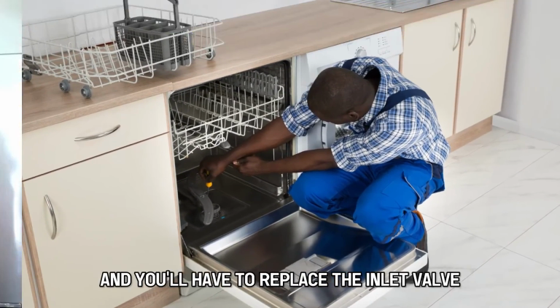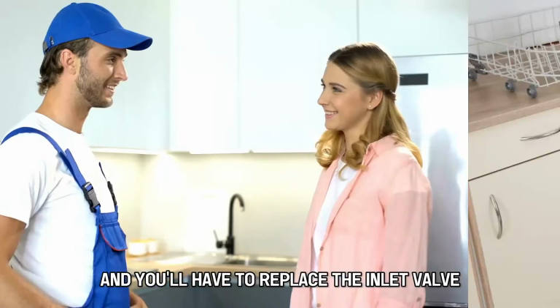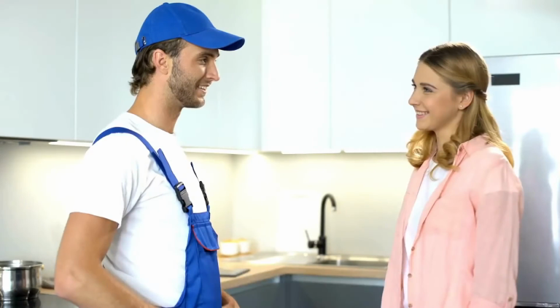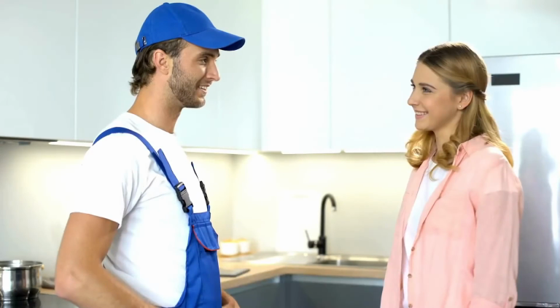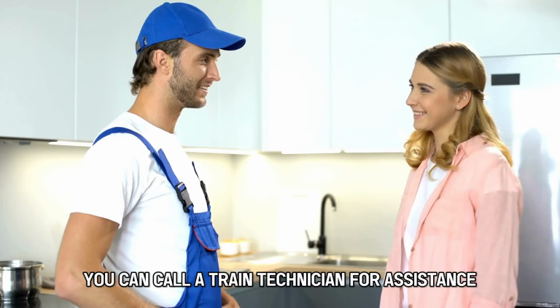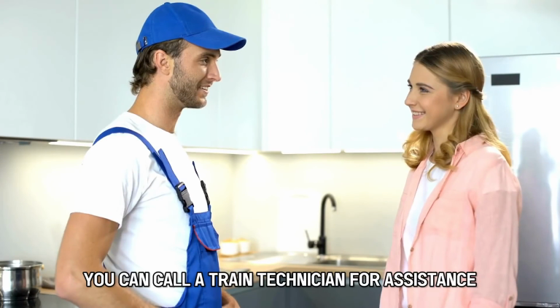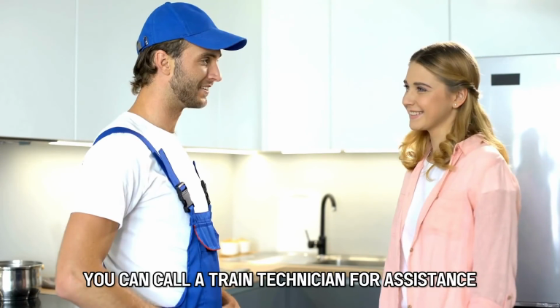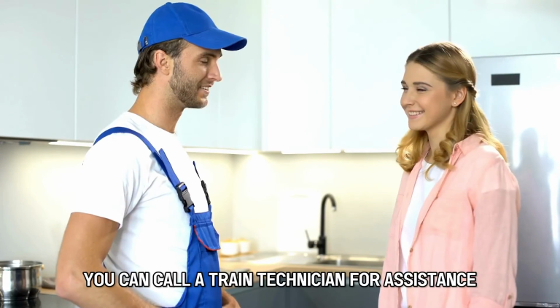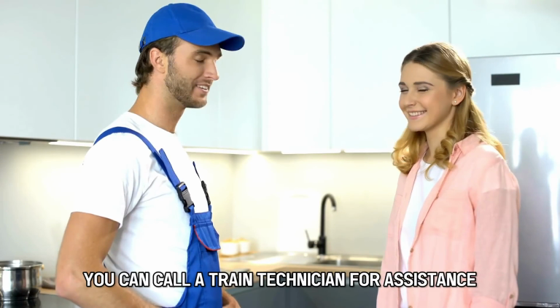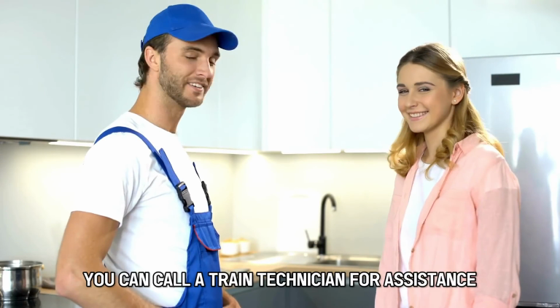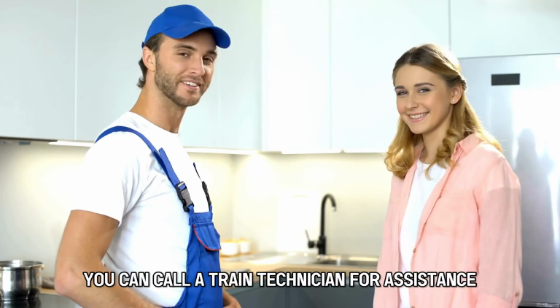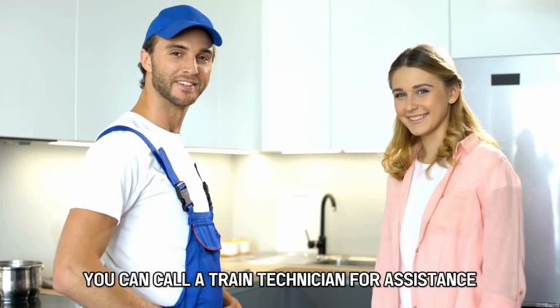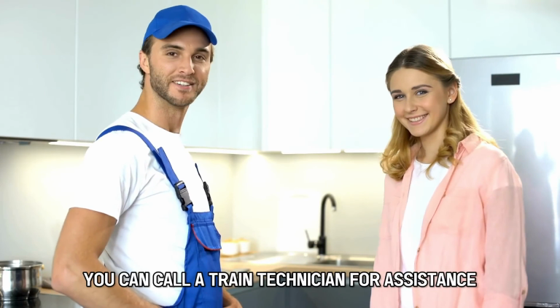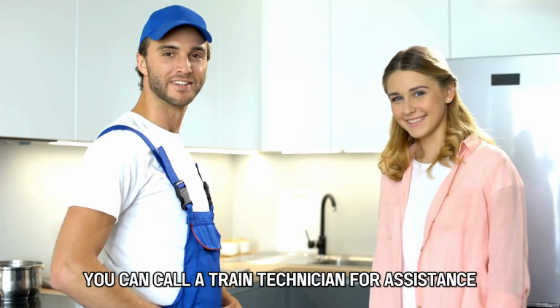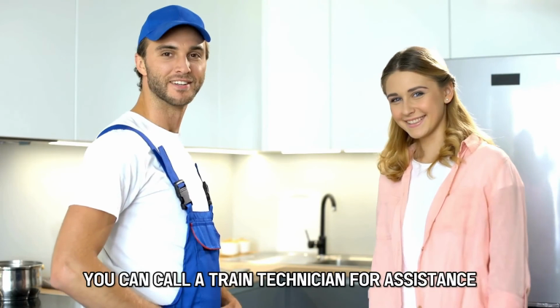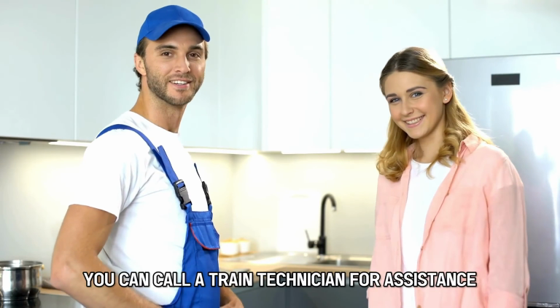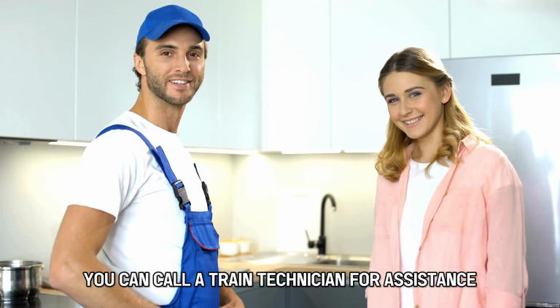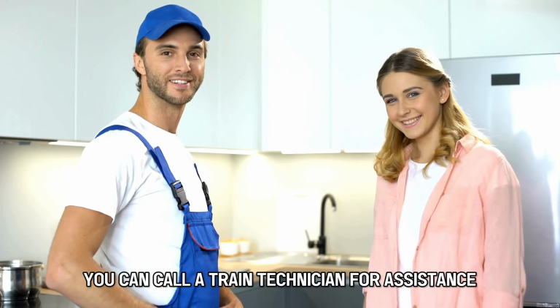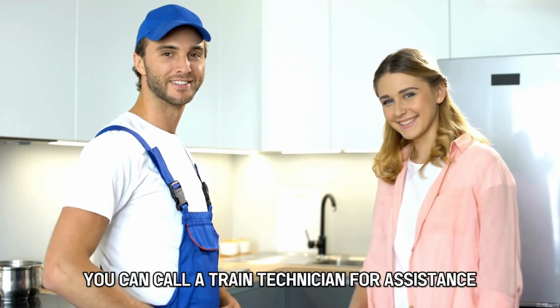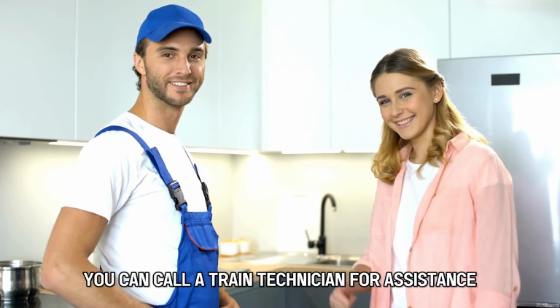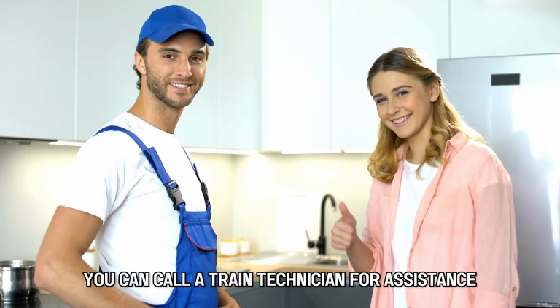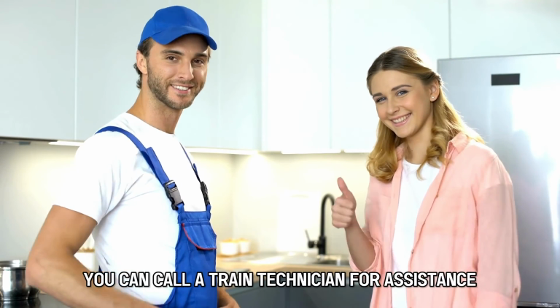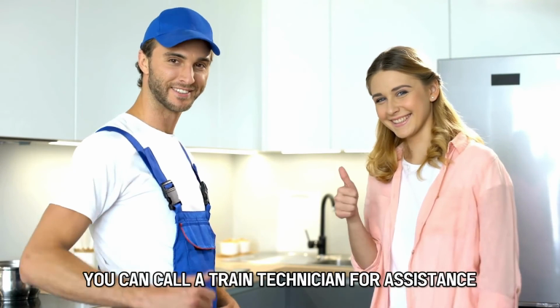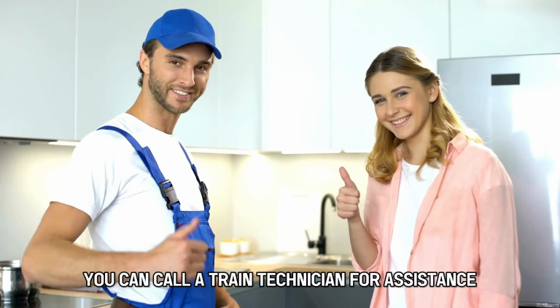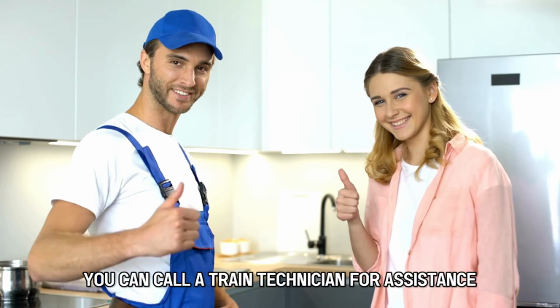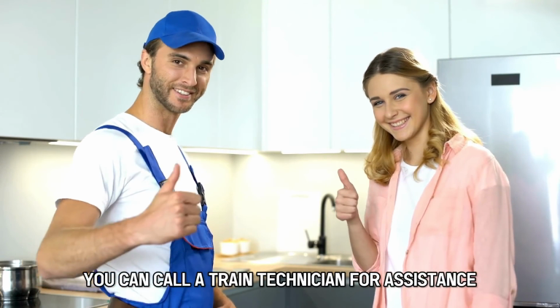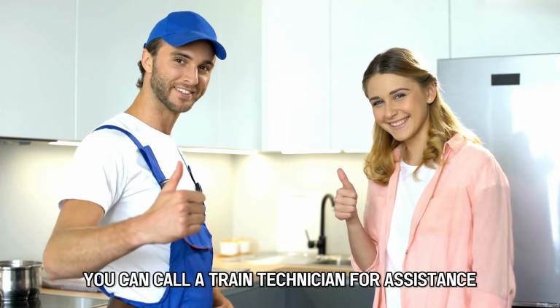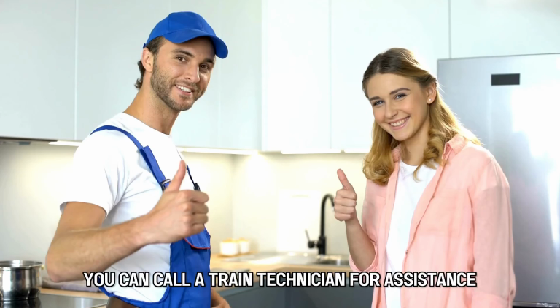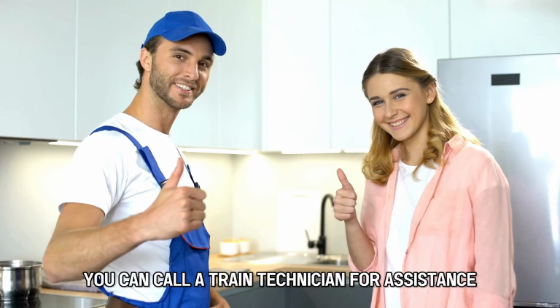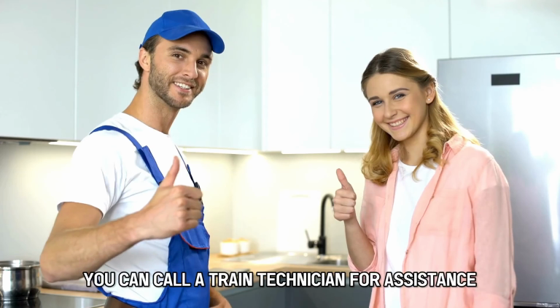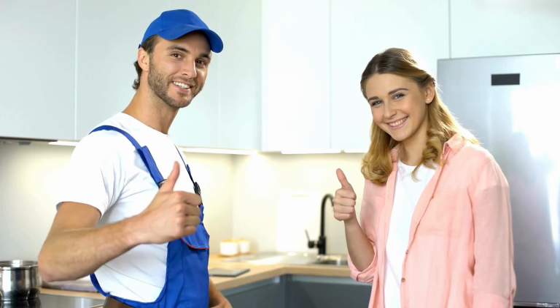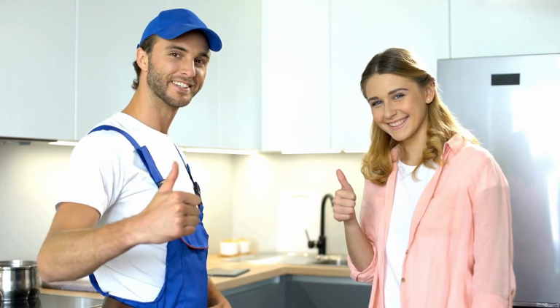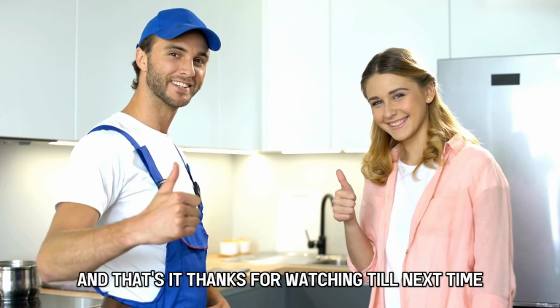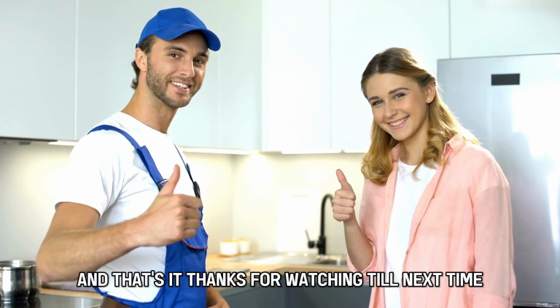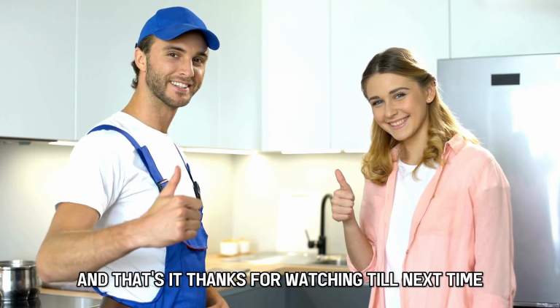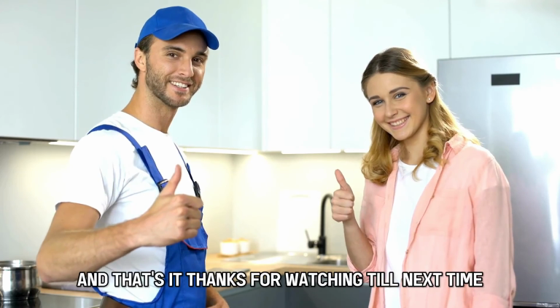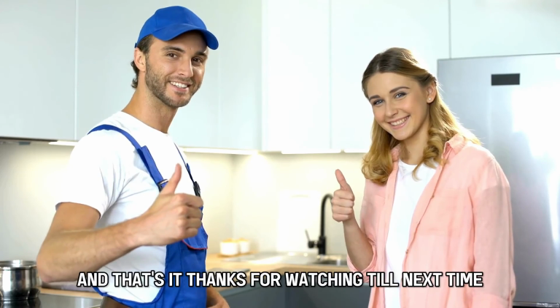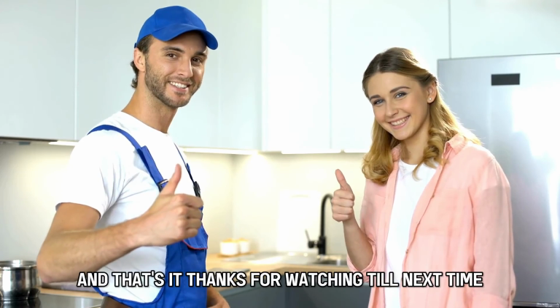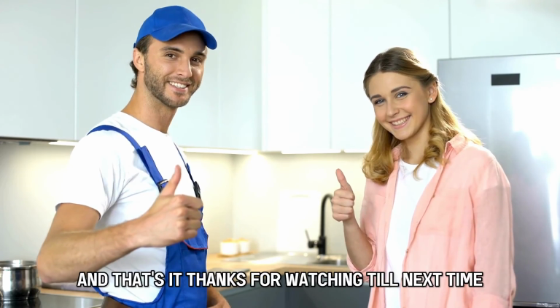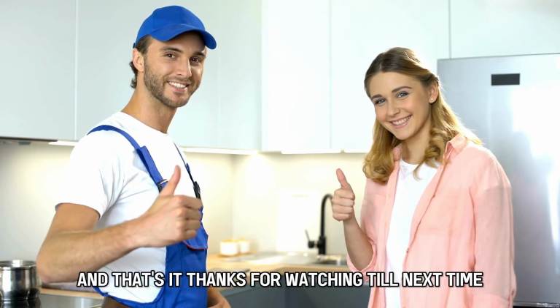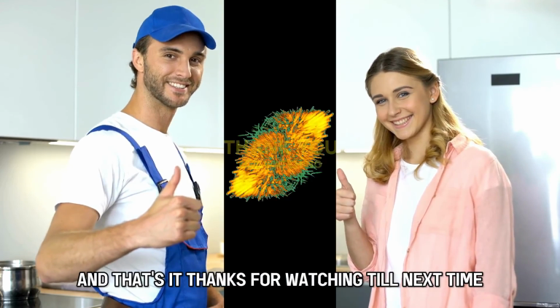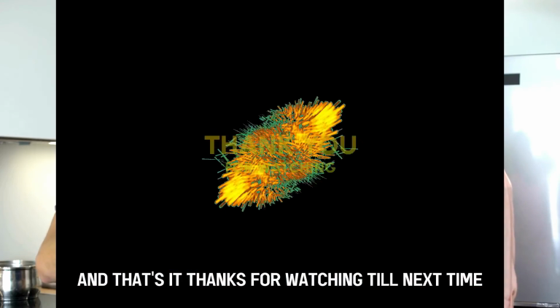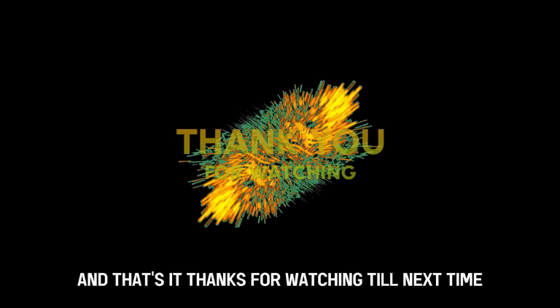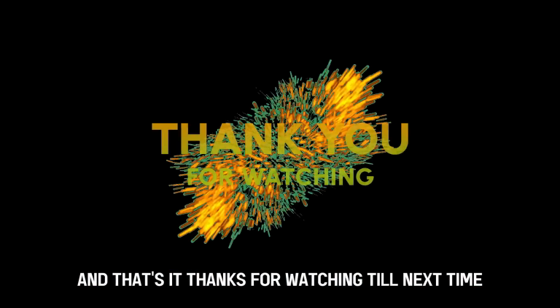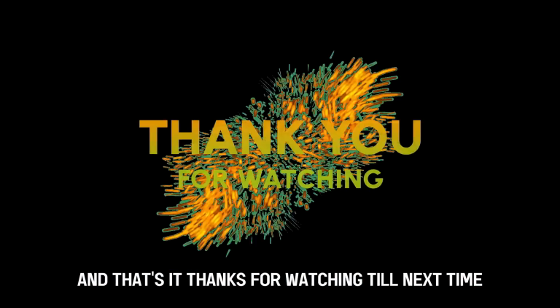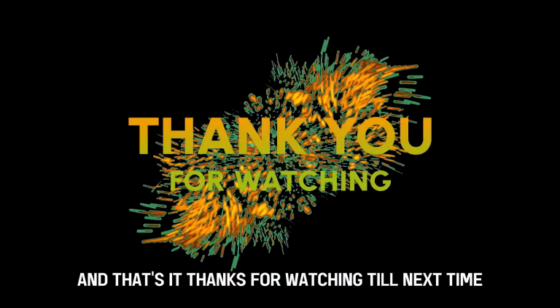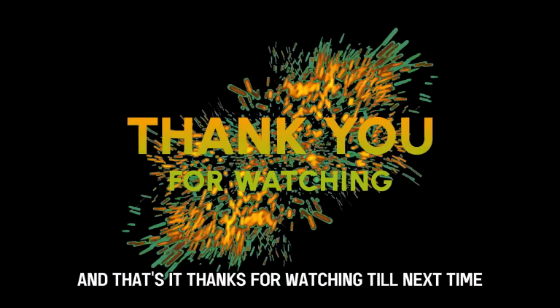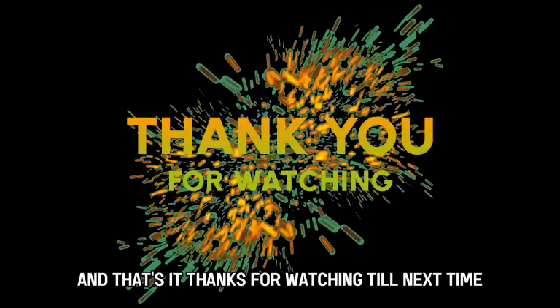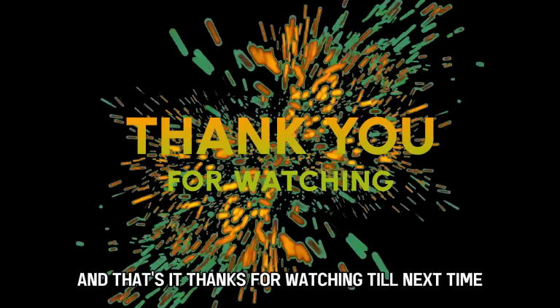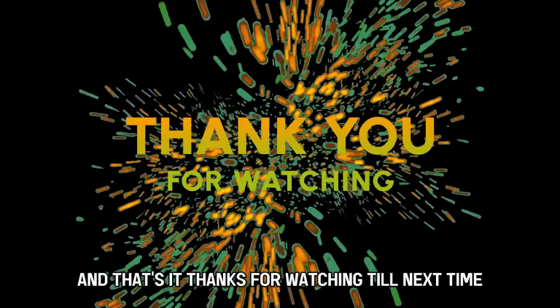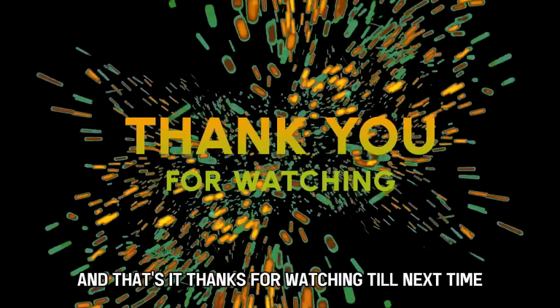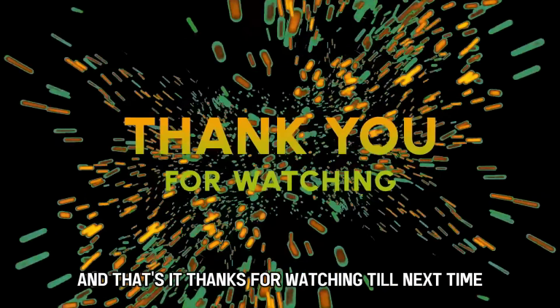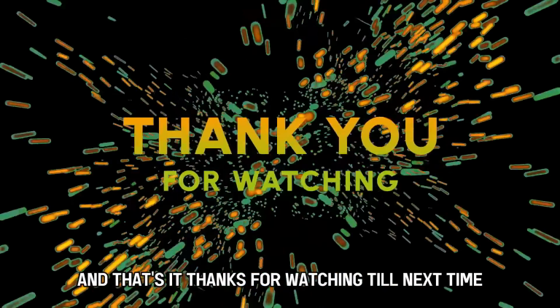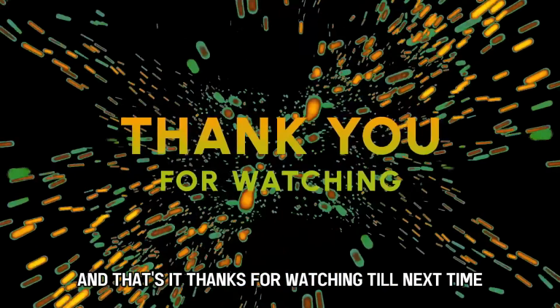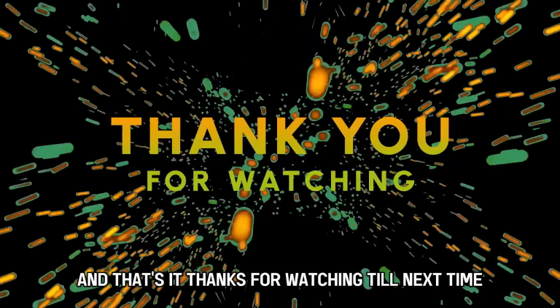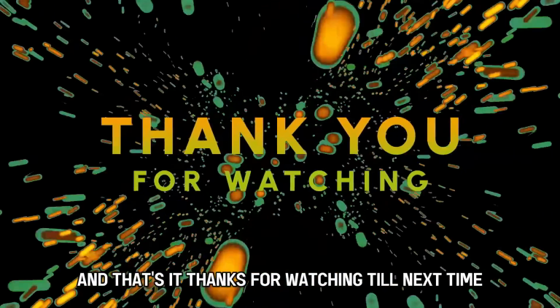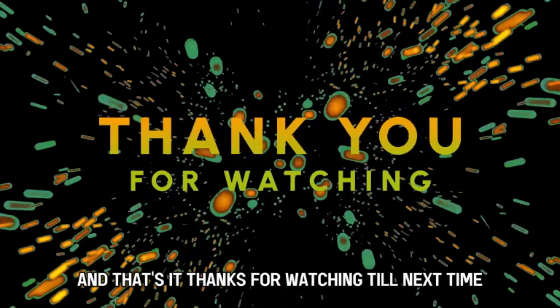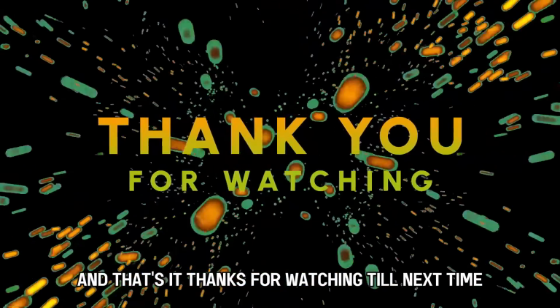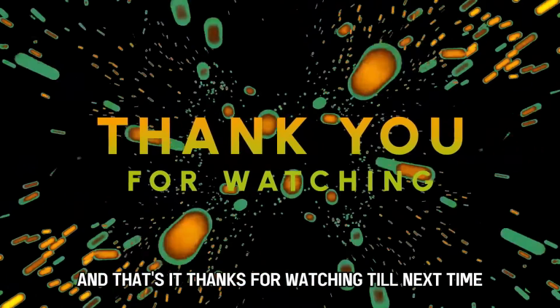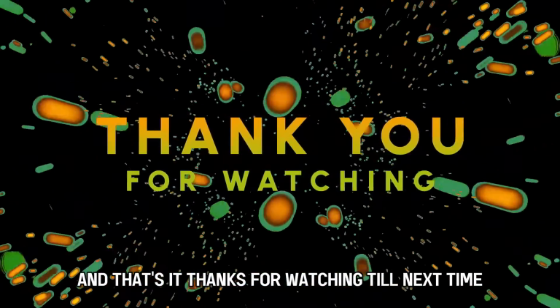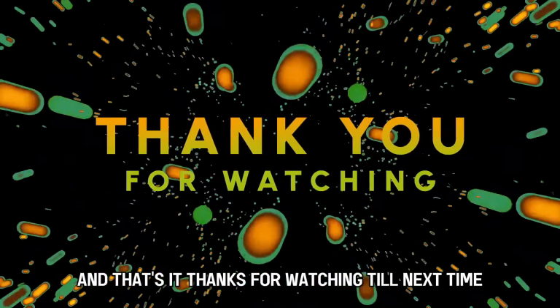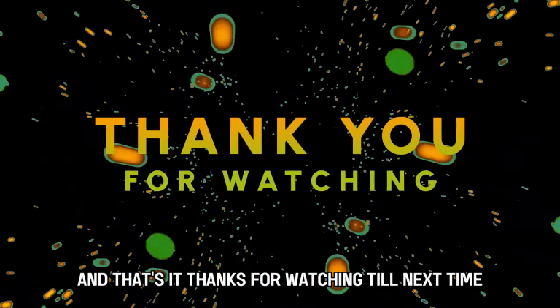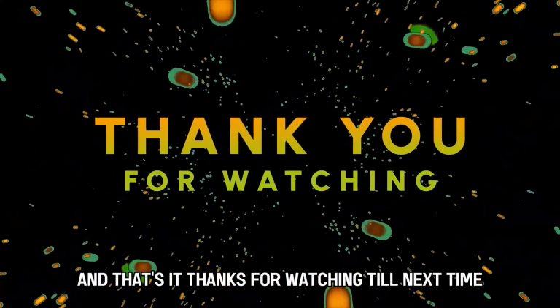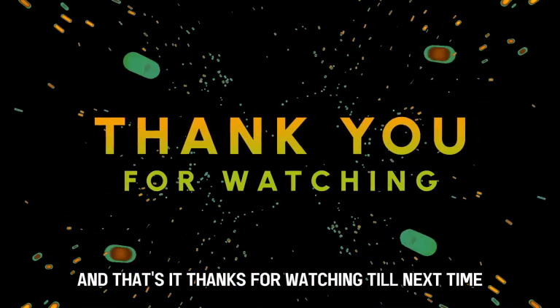You can call a trained technician for assistance. And that's it. Thanks for watching. Till next time.